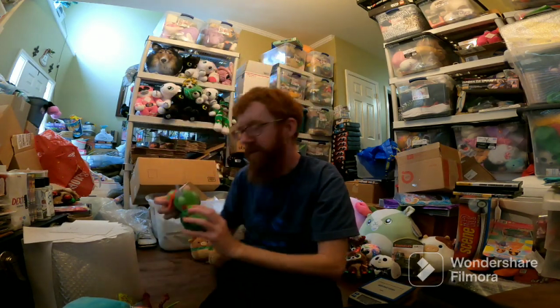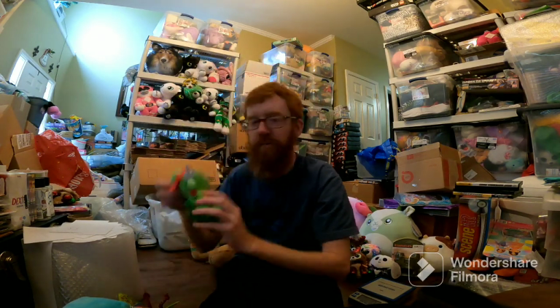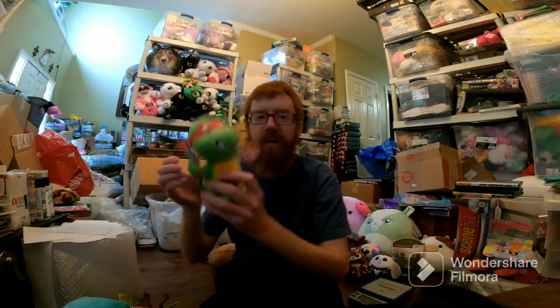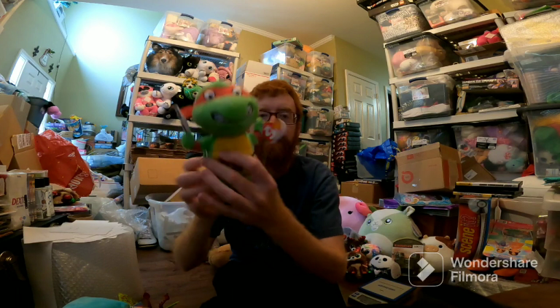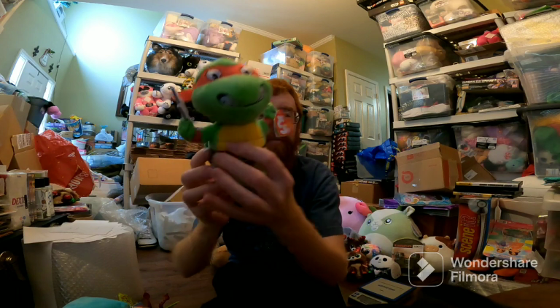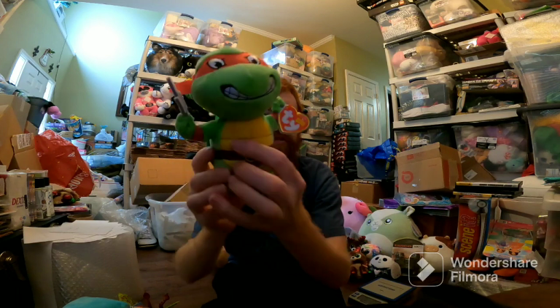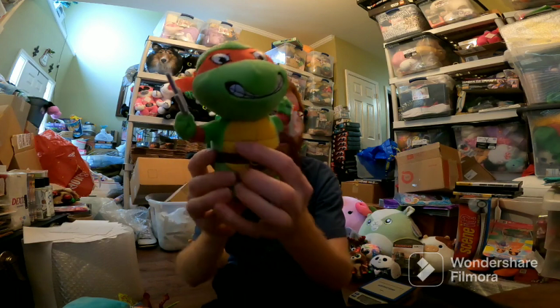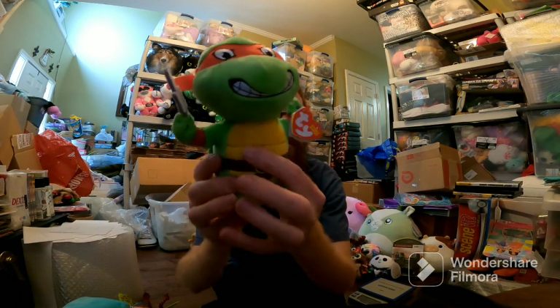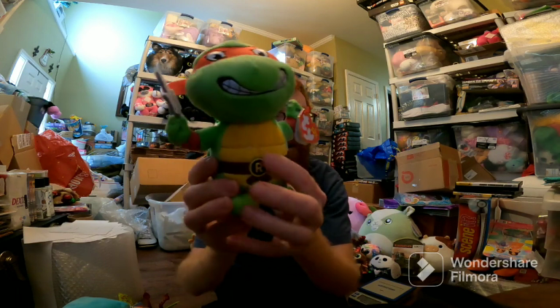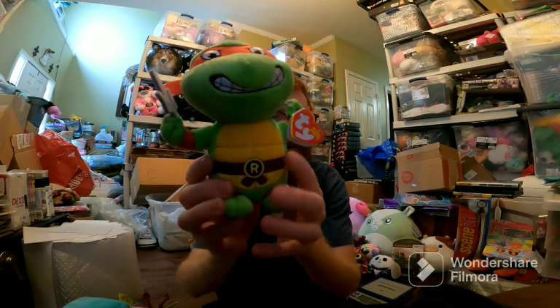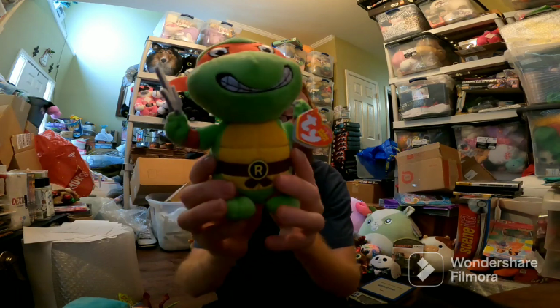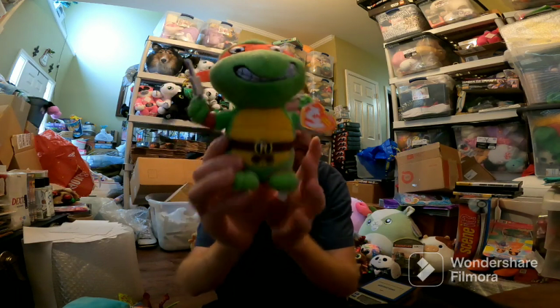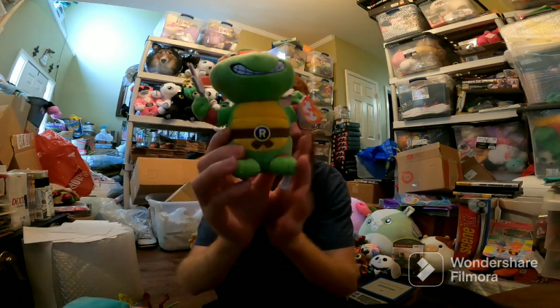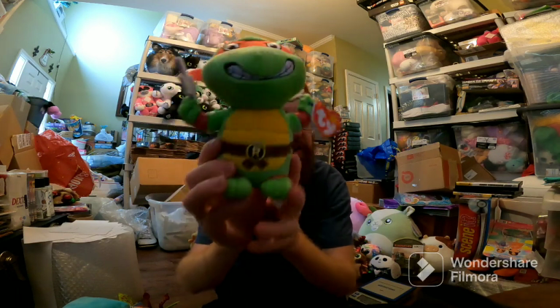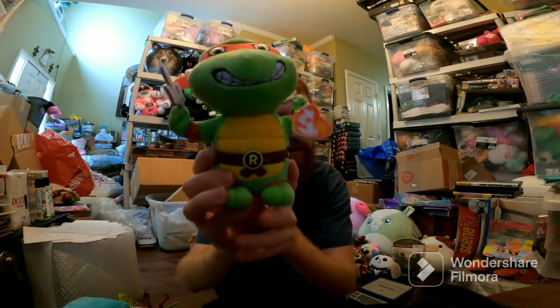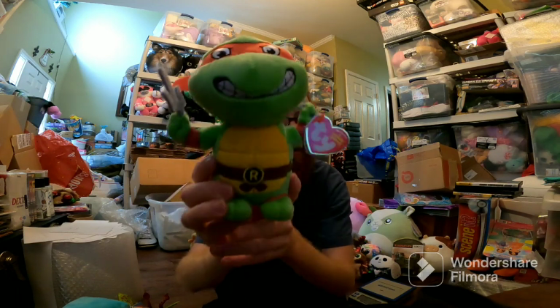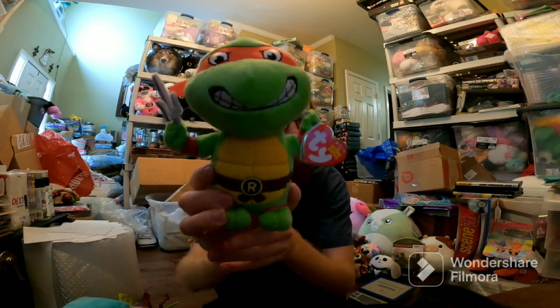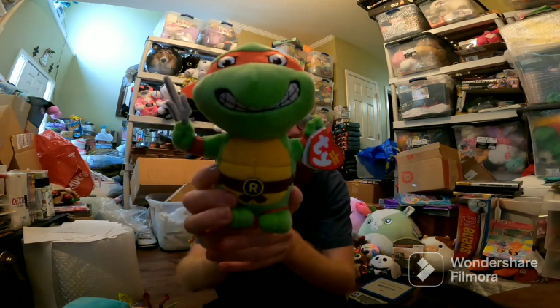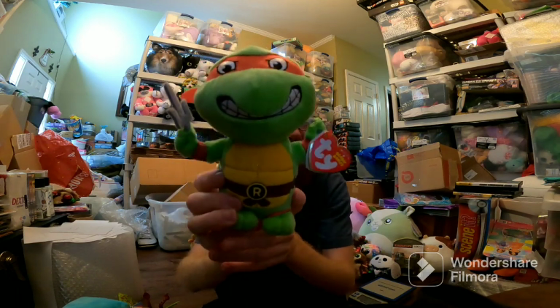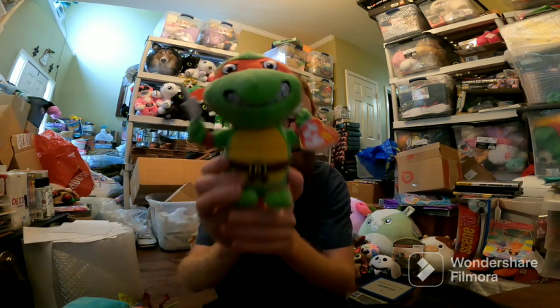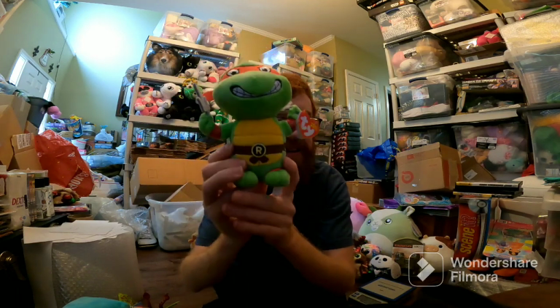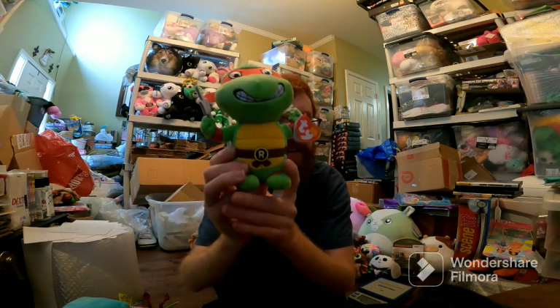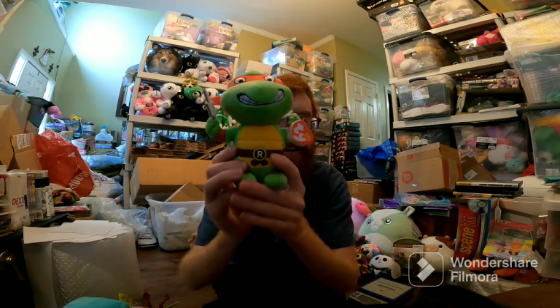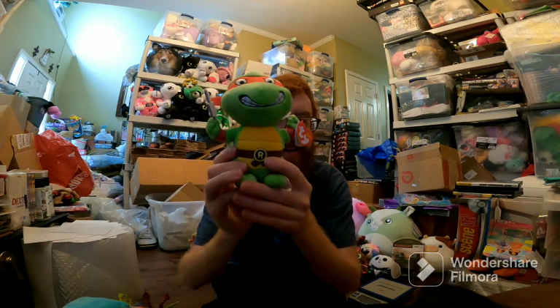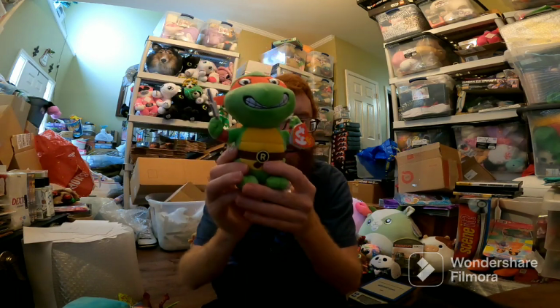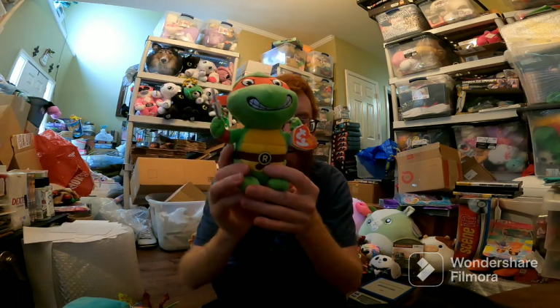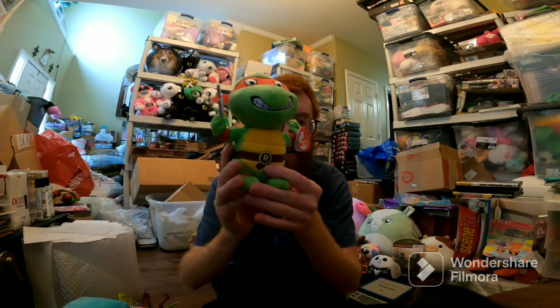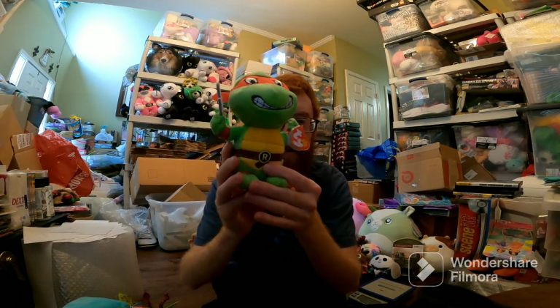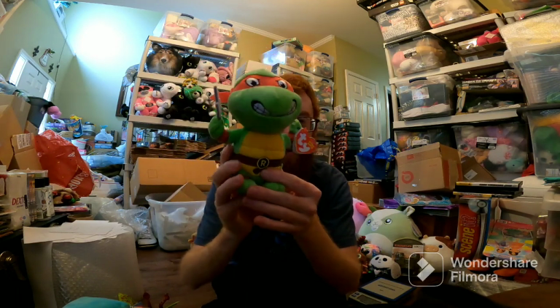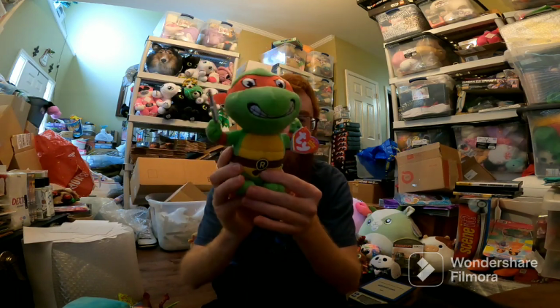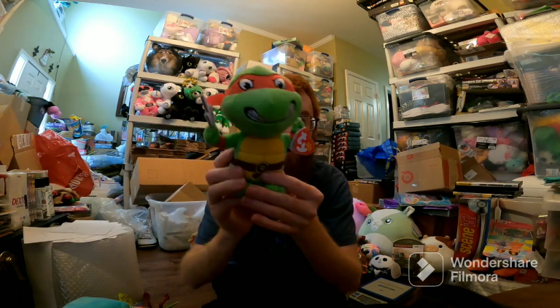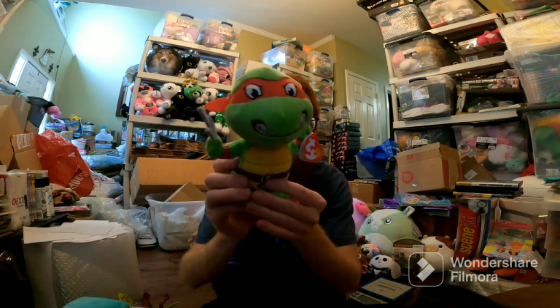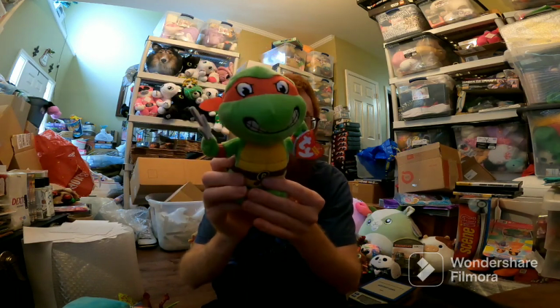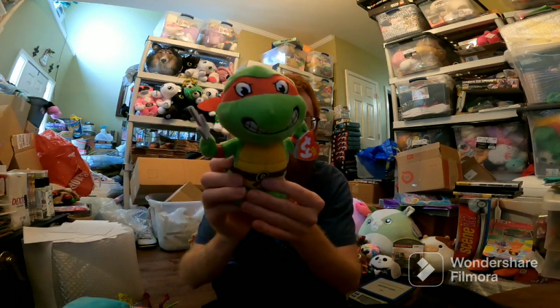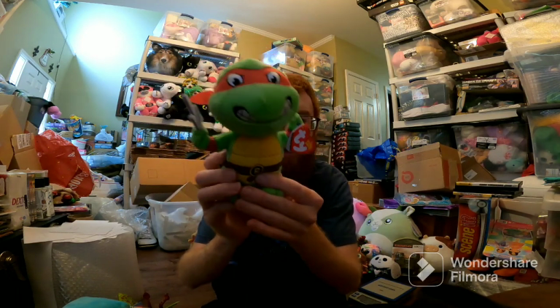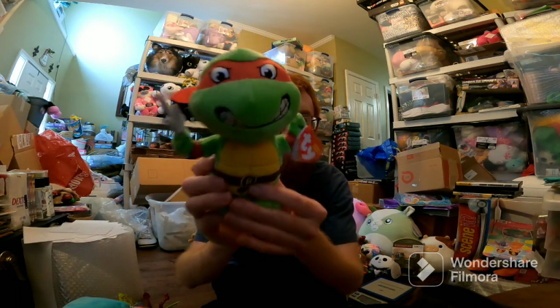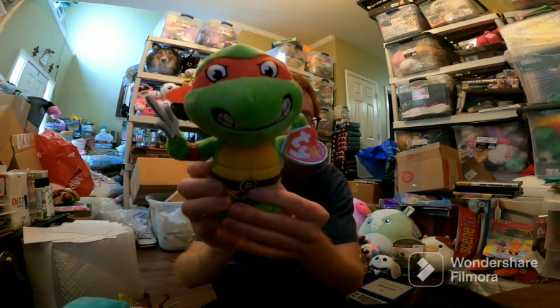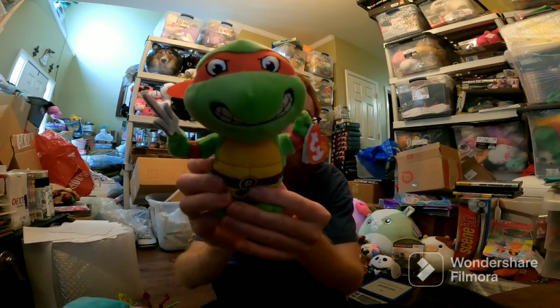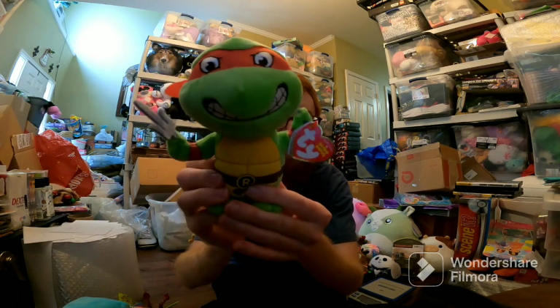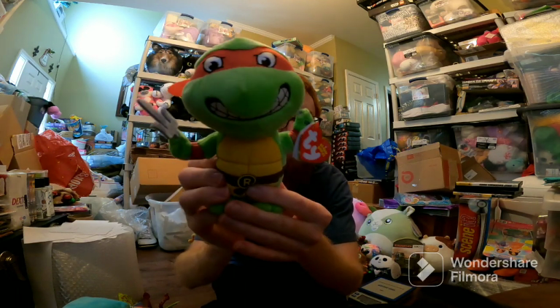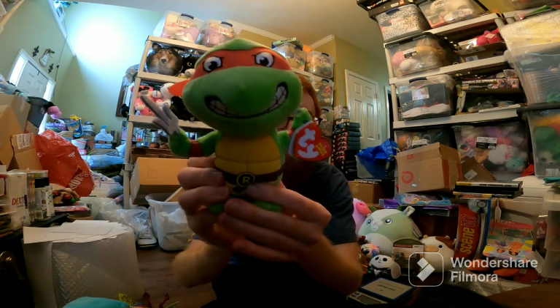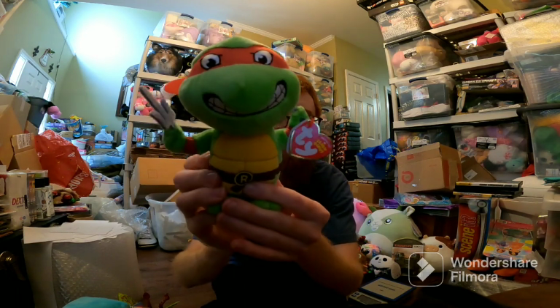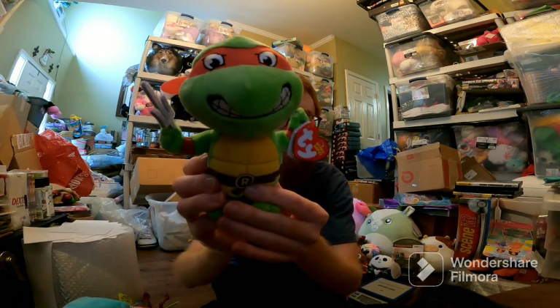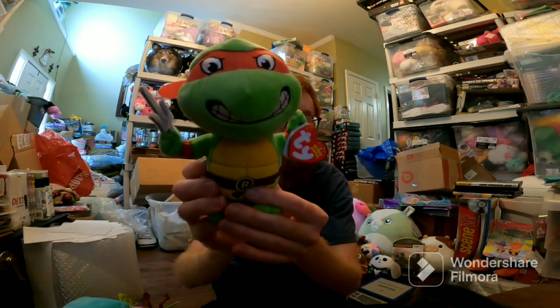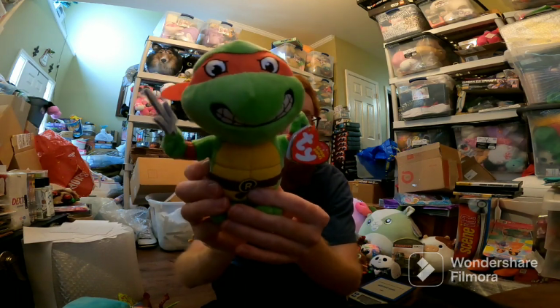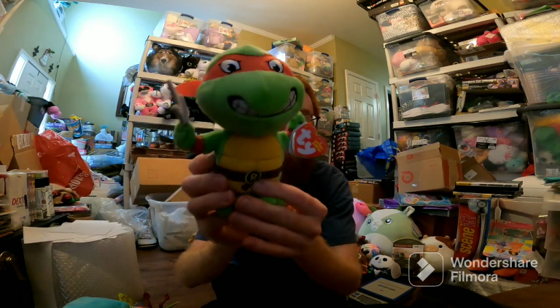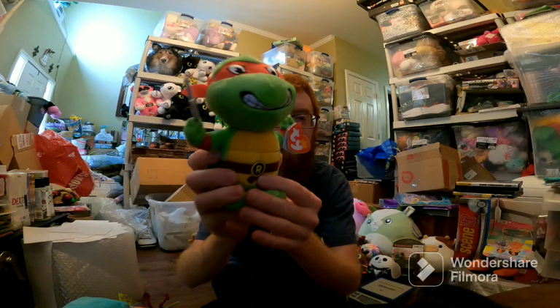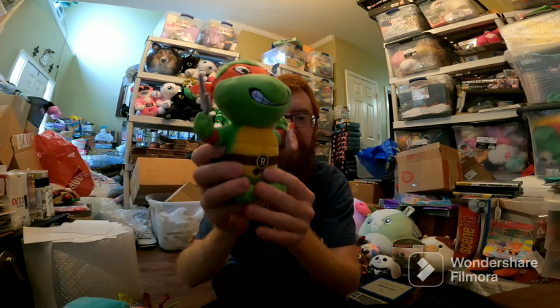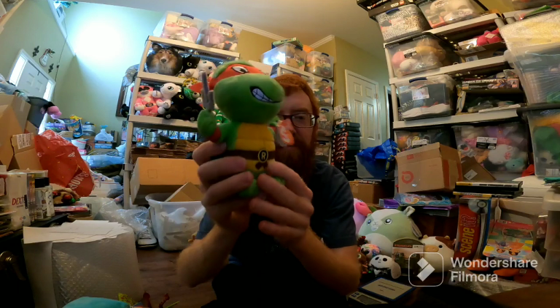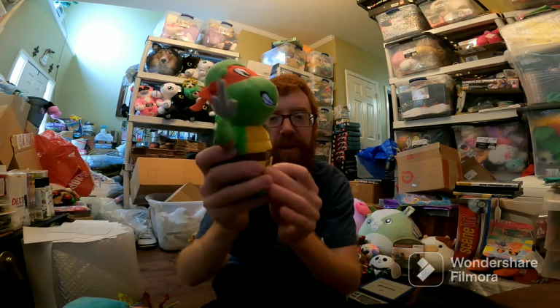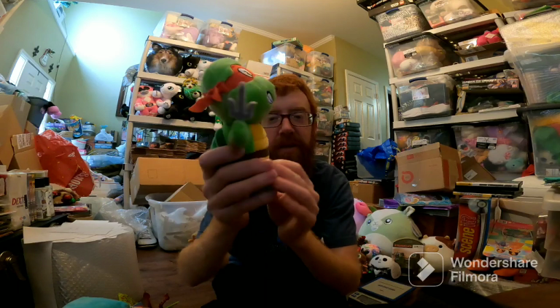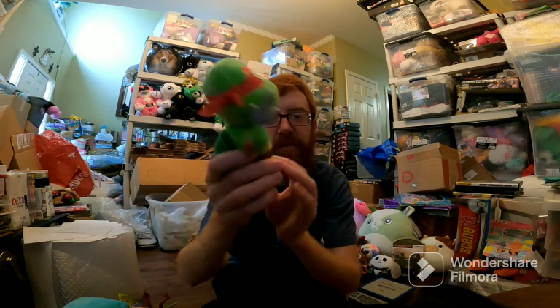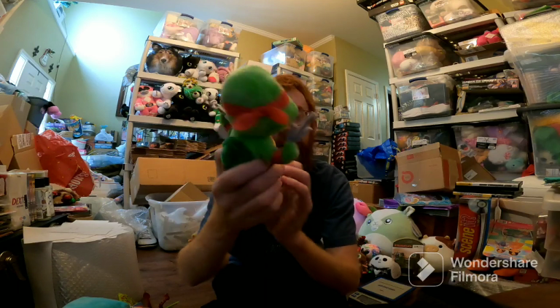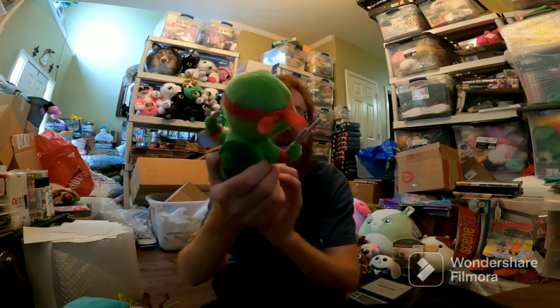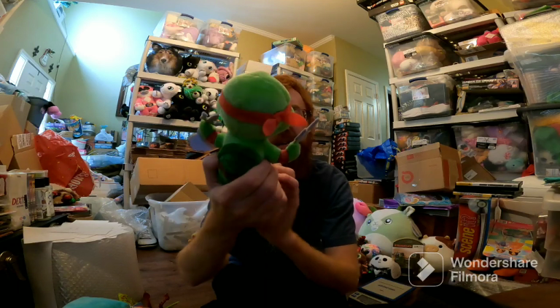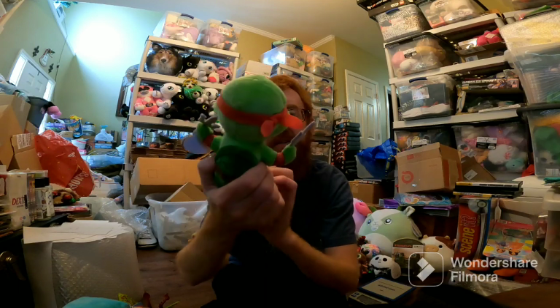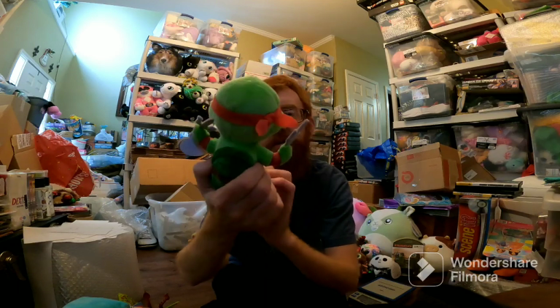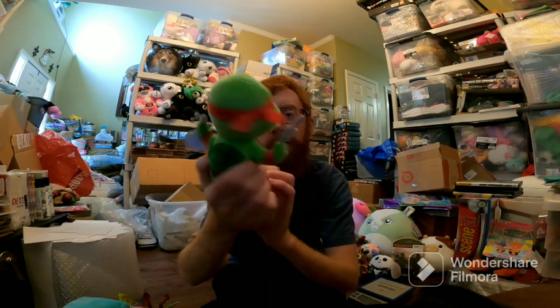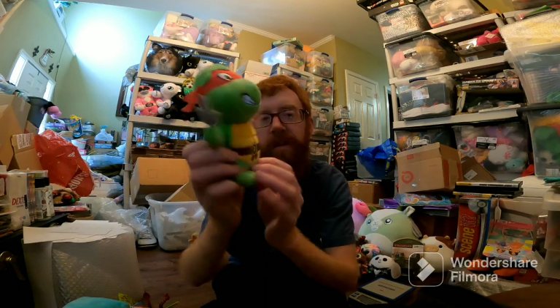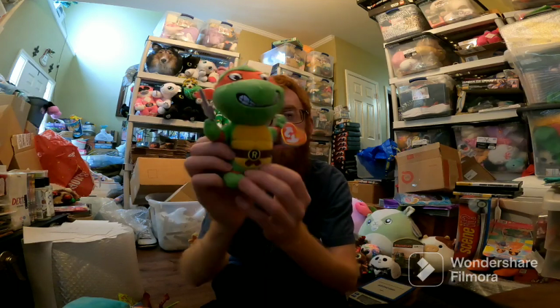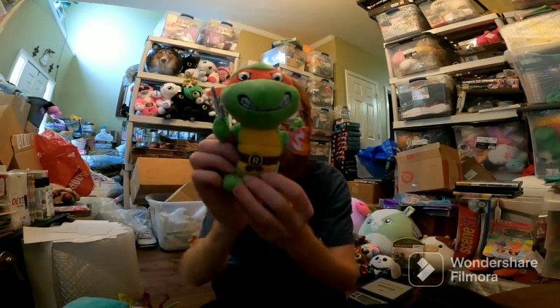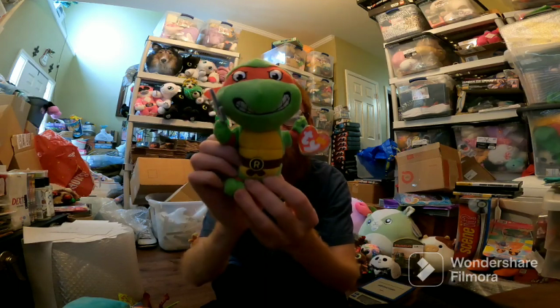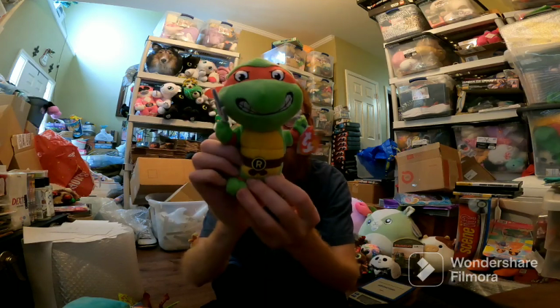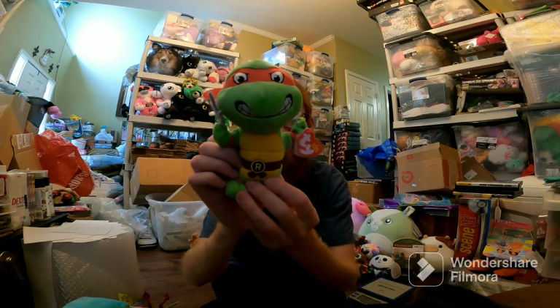This Beanie Baby was in the wrong bin, but luckily I was able to find it. I always hate when I do that. Raphael Beanie Baby sold for like $16.